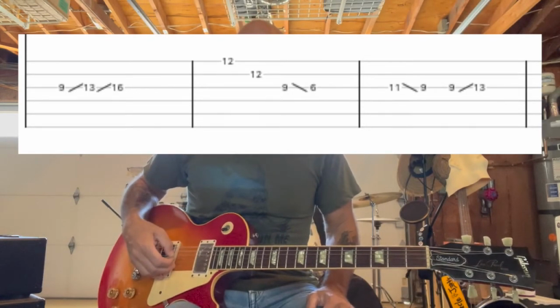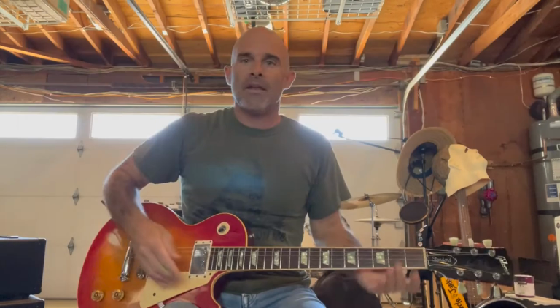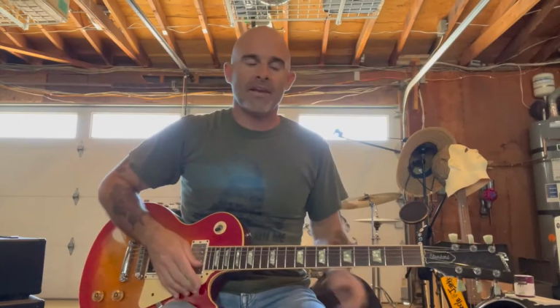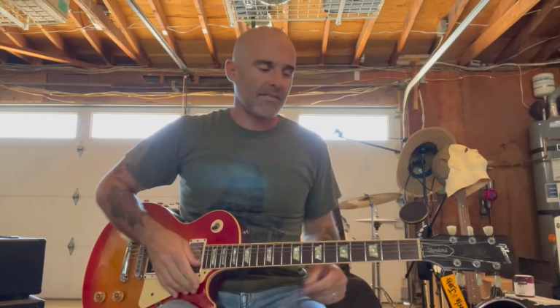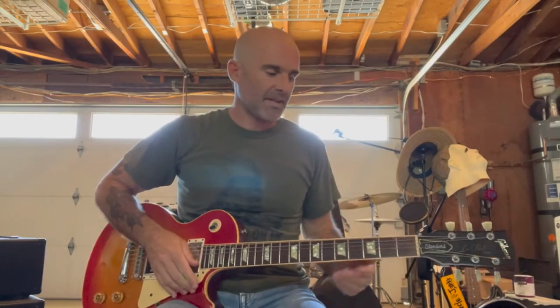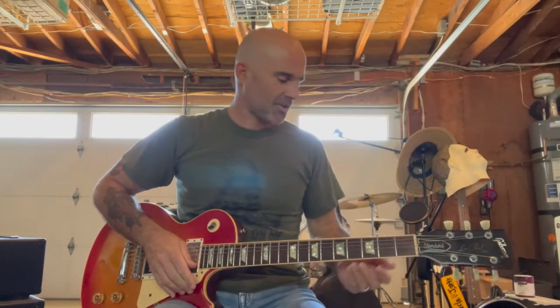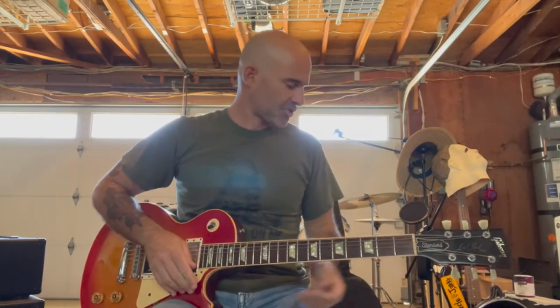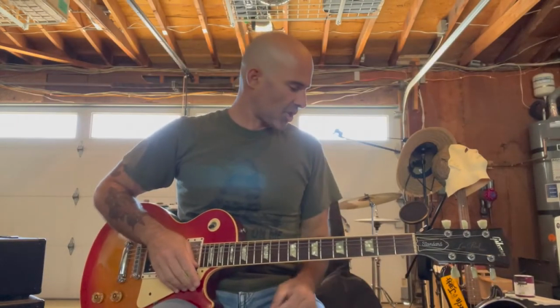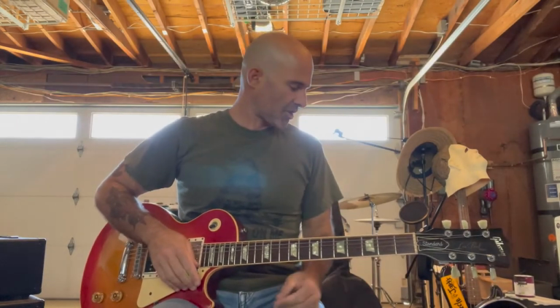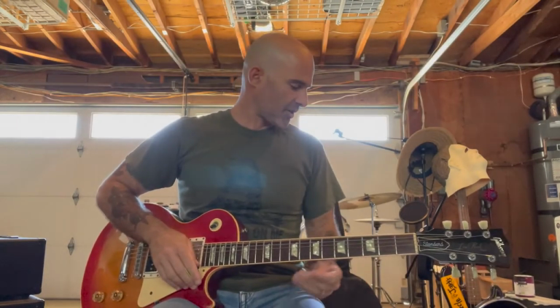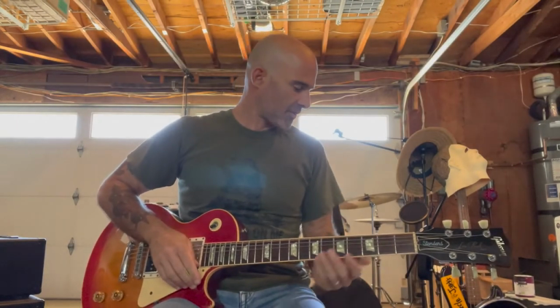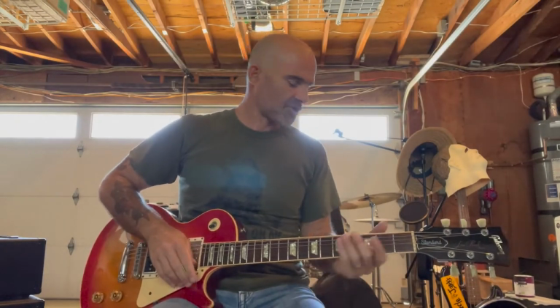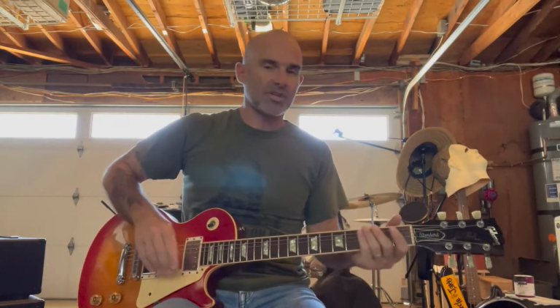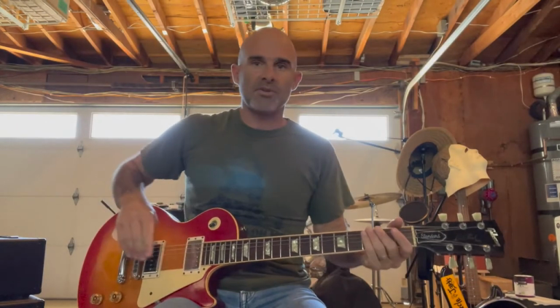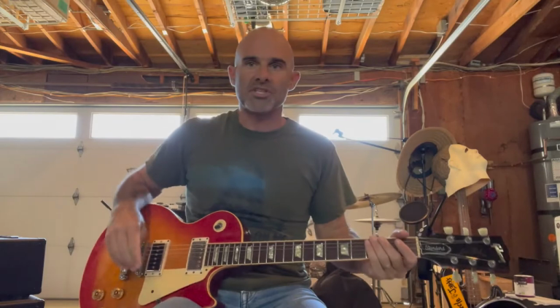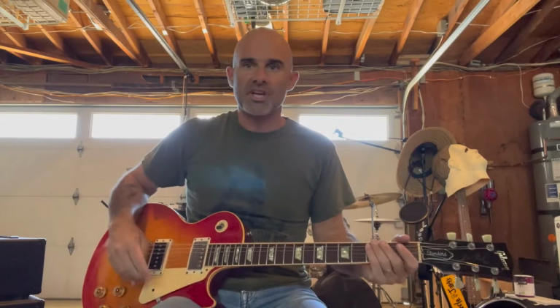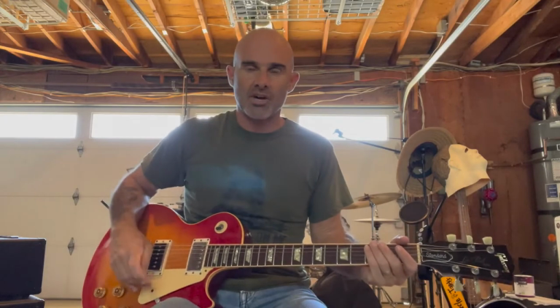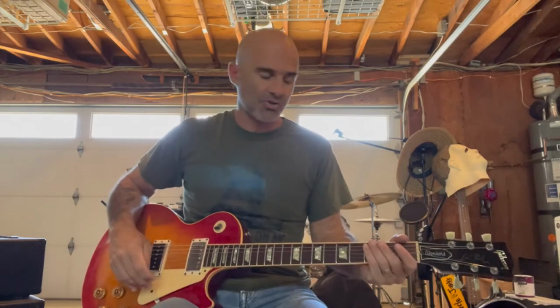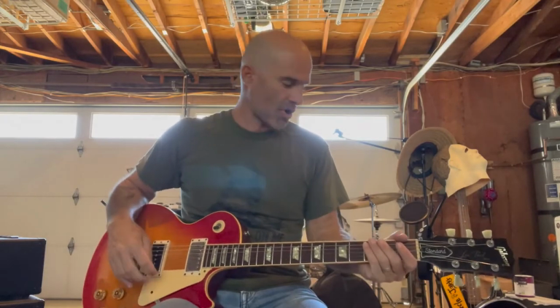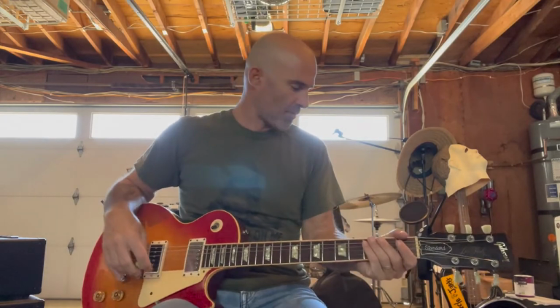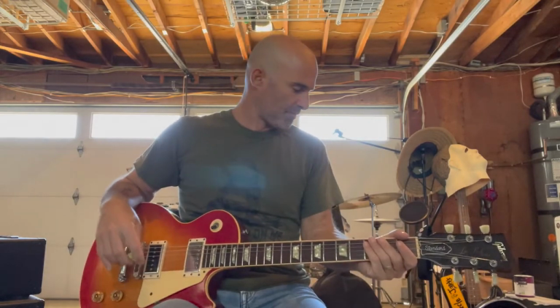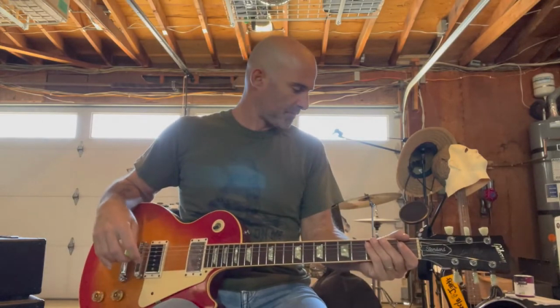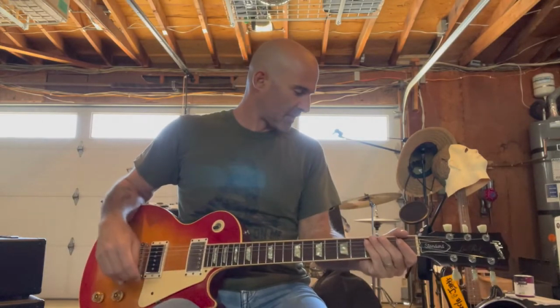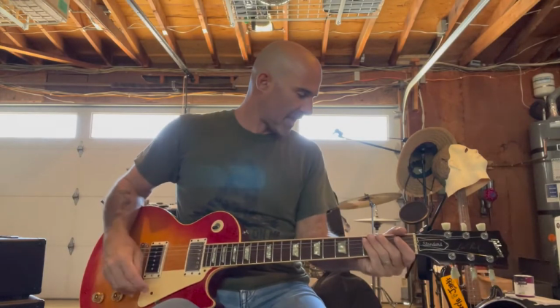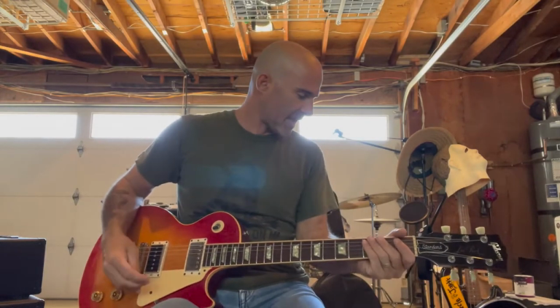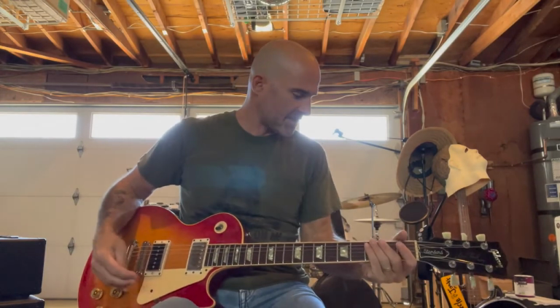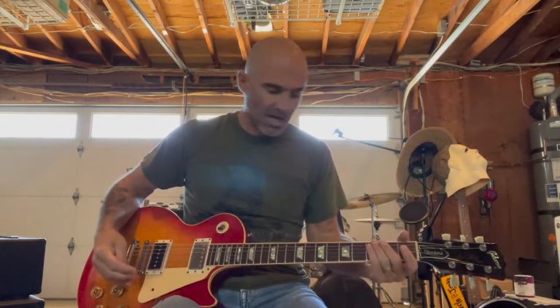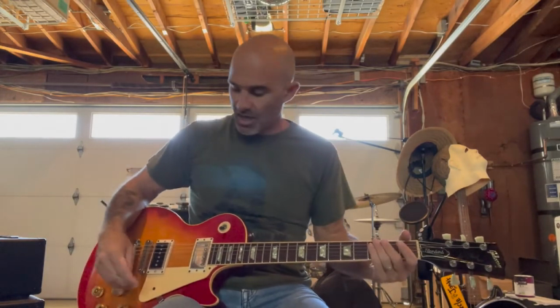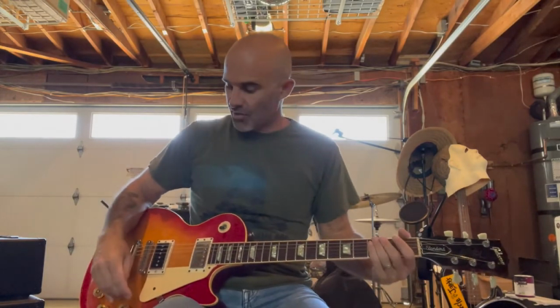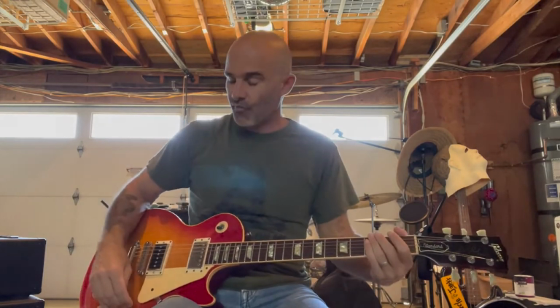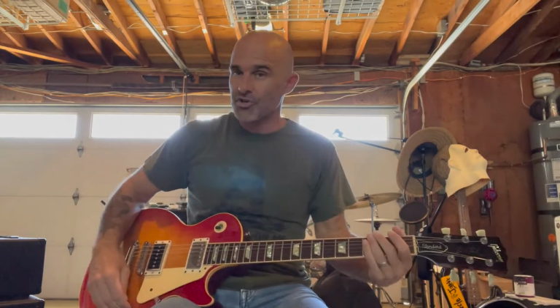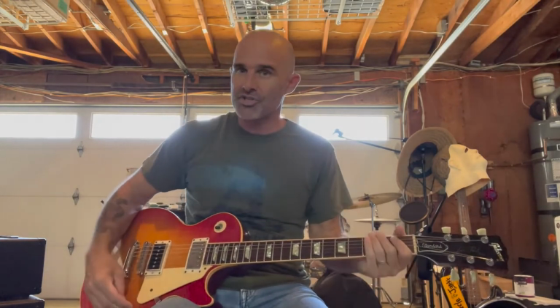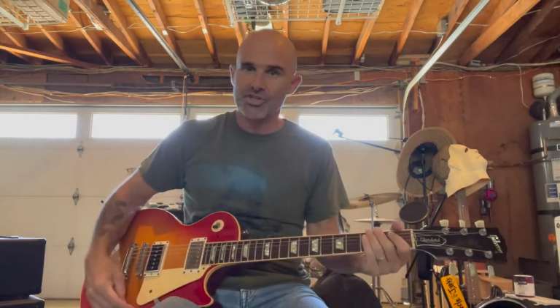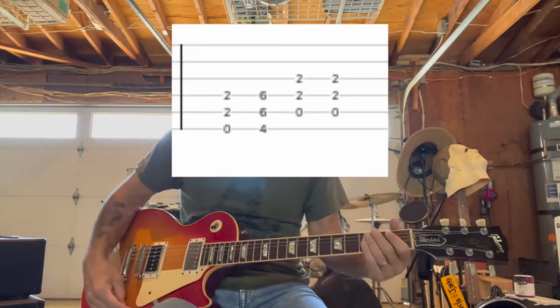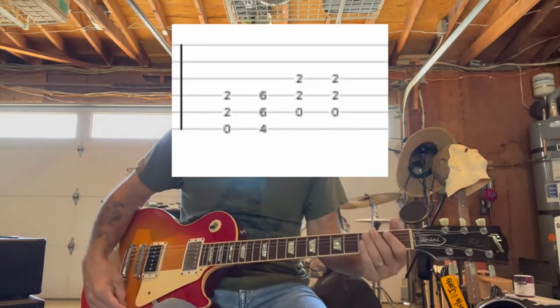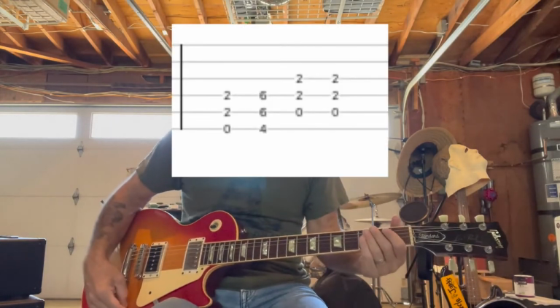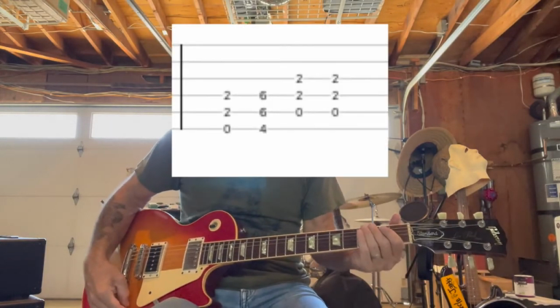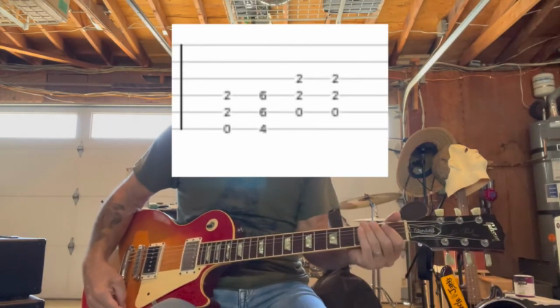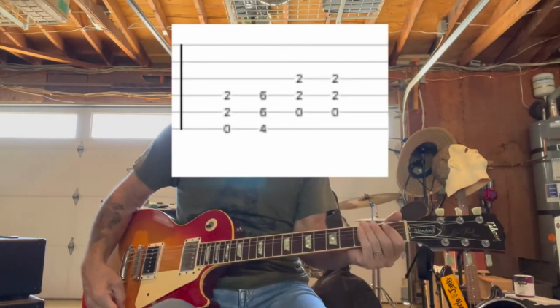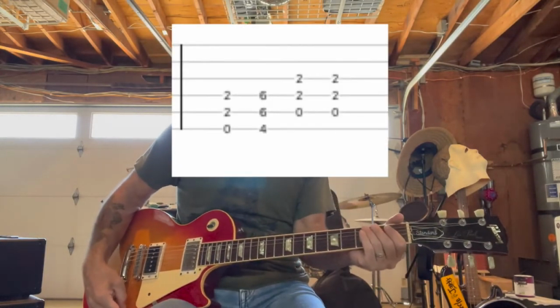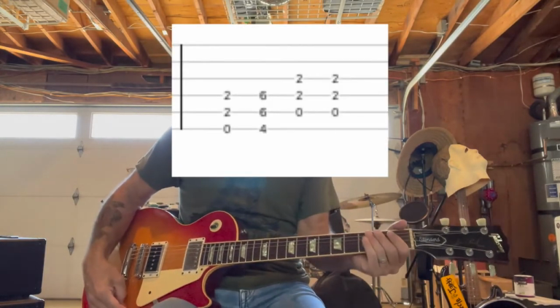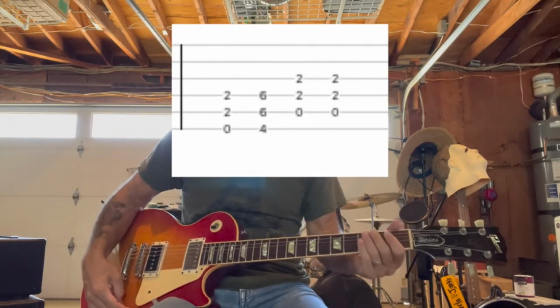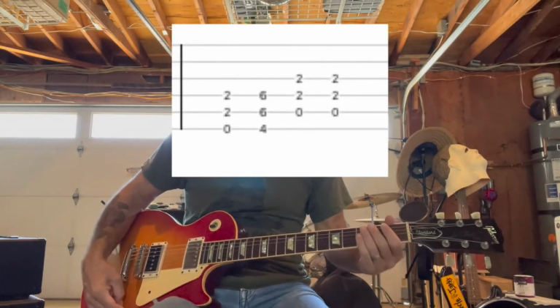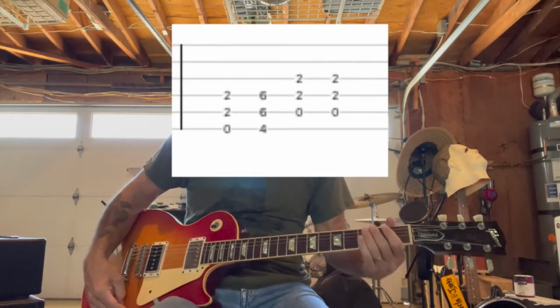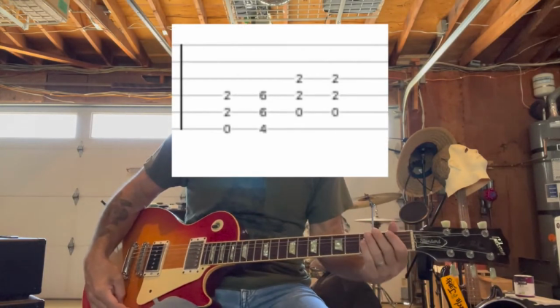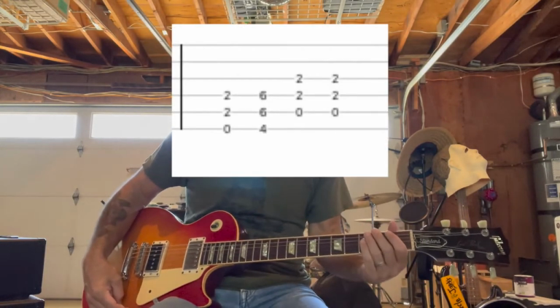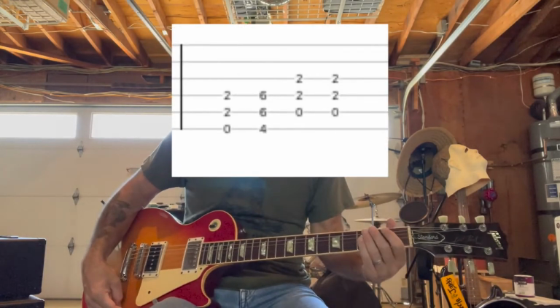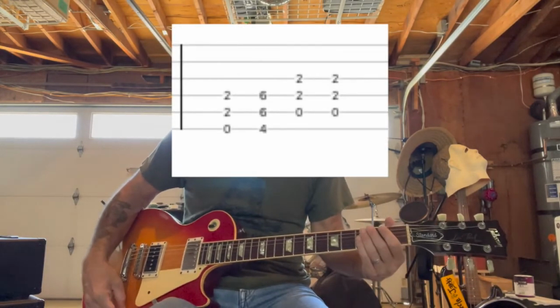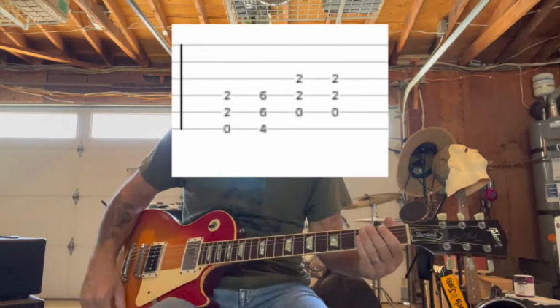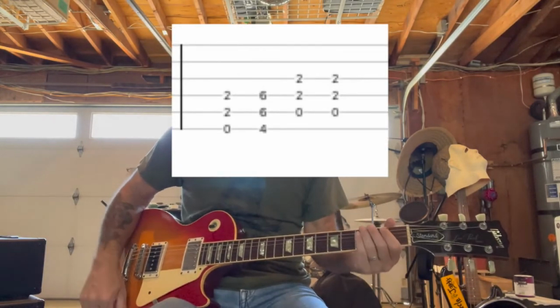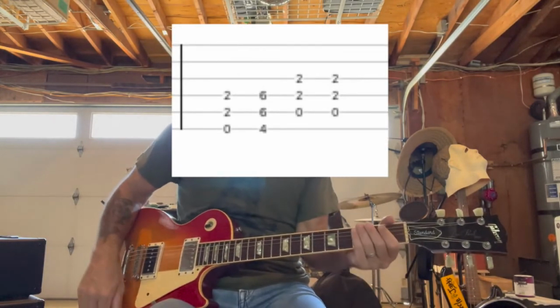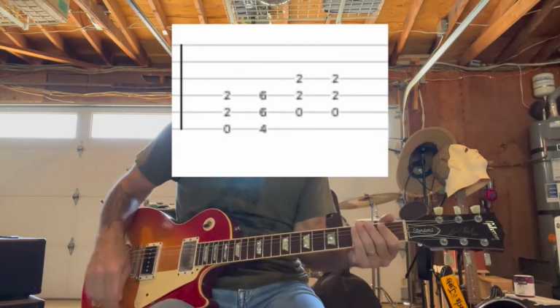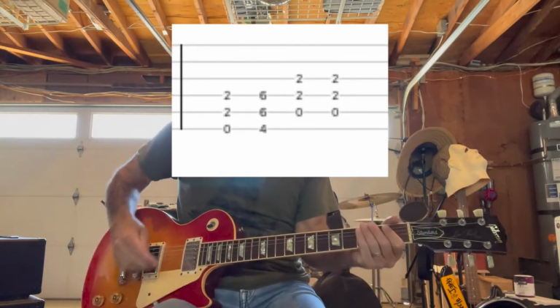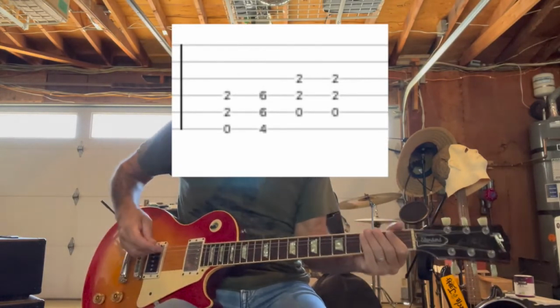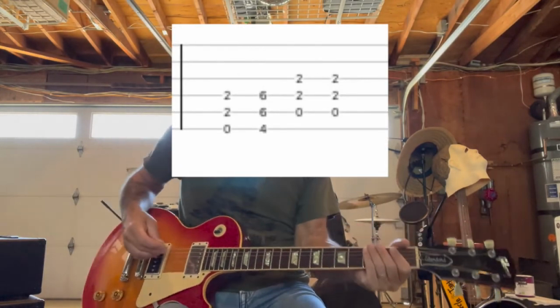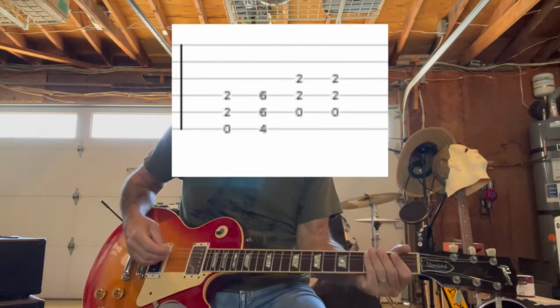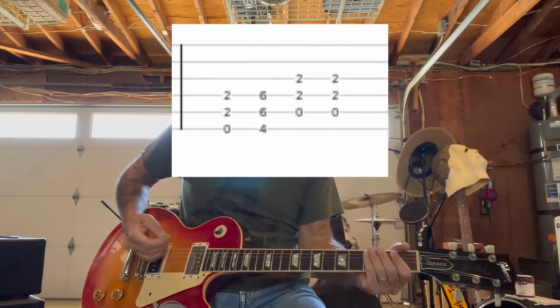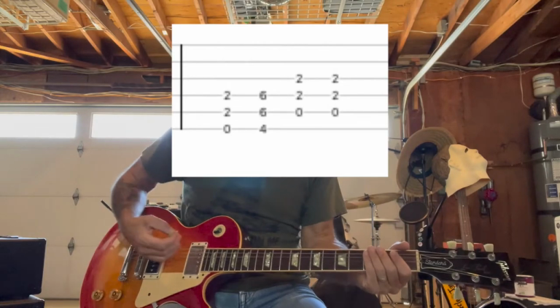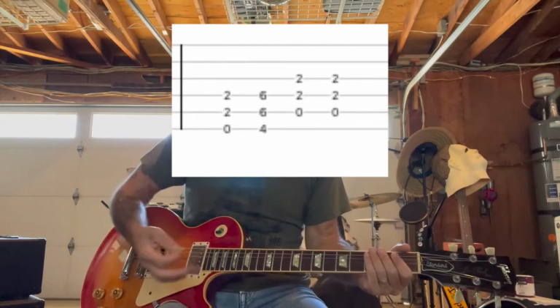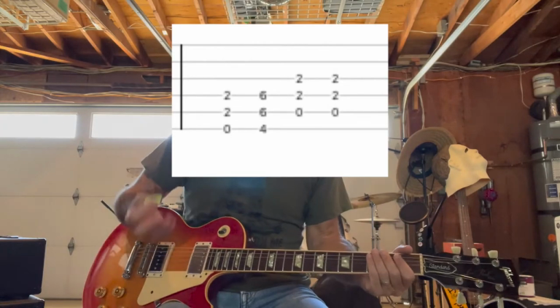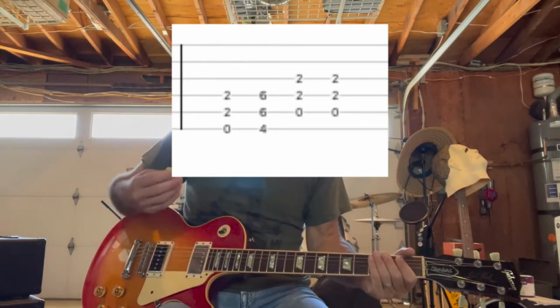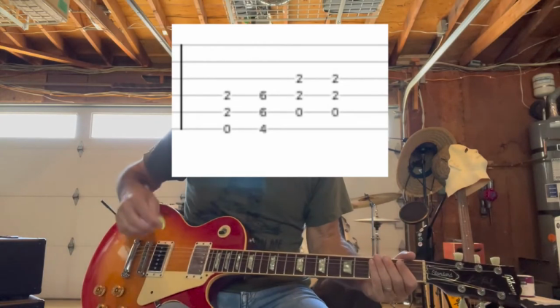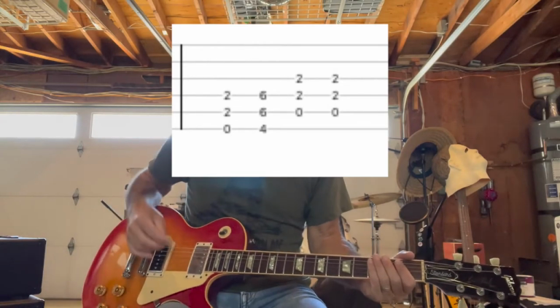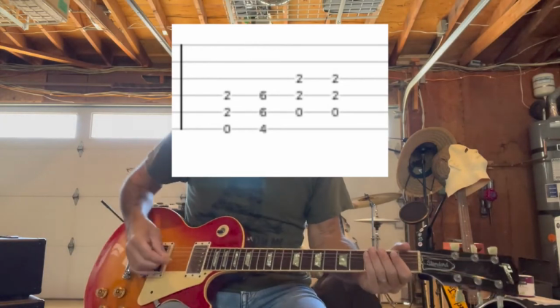And then at the end of the song there's going to be this outro. The first guitar is doing this power chord progression — it's basically just held notes.